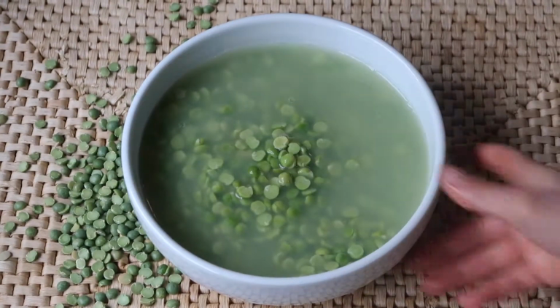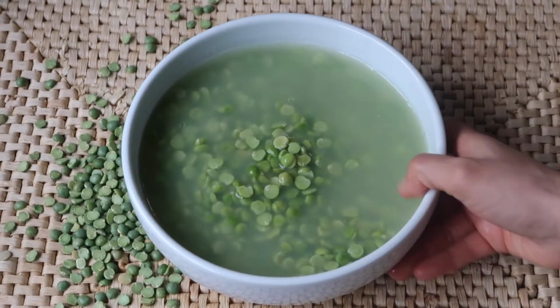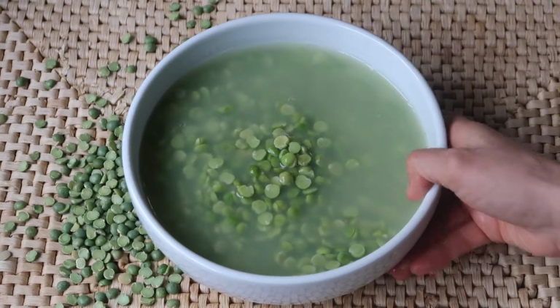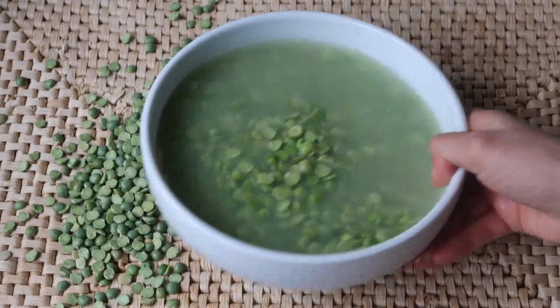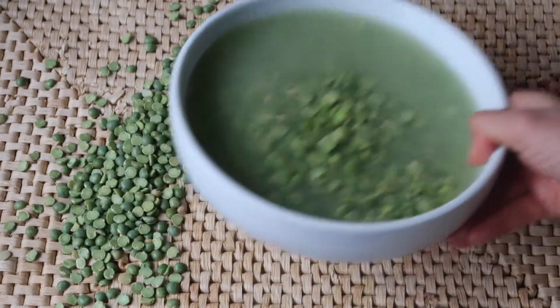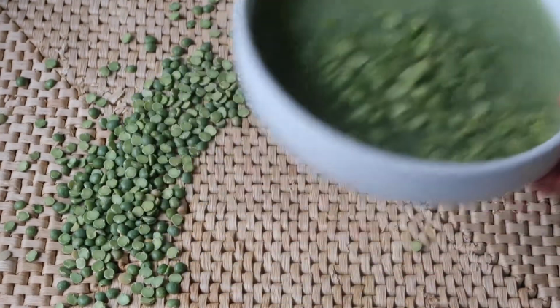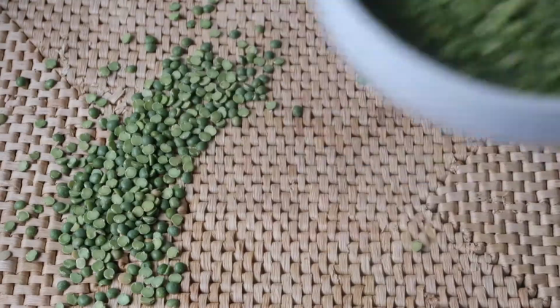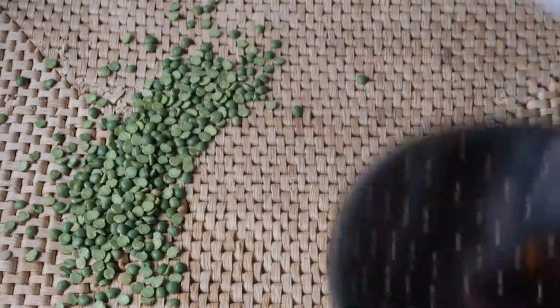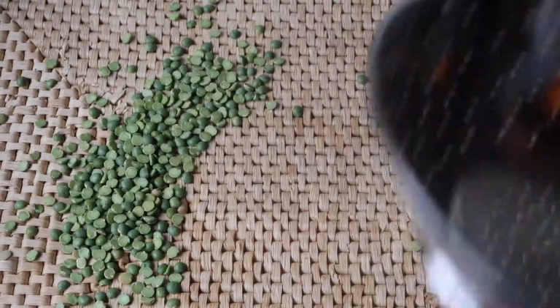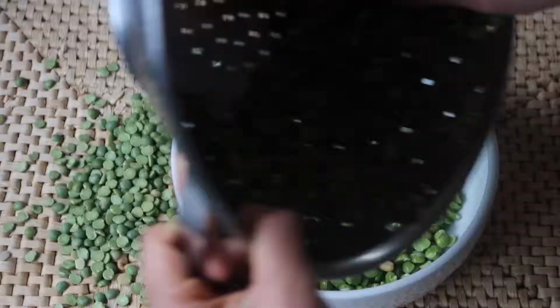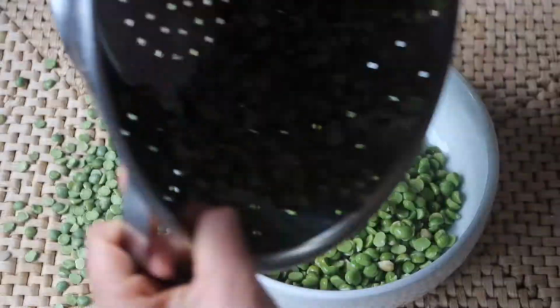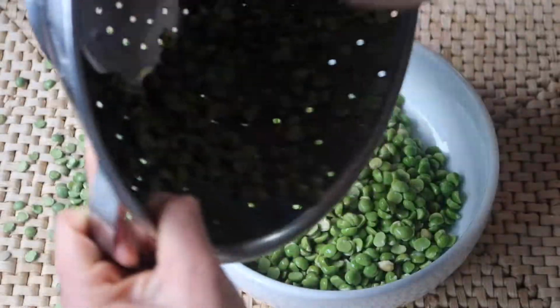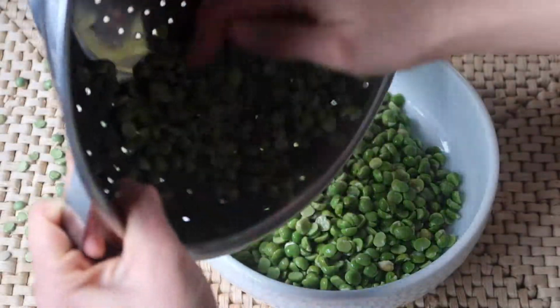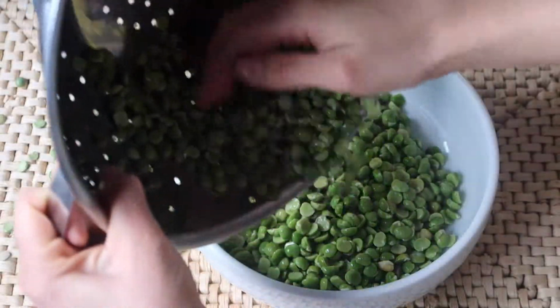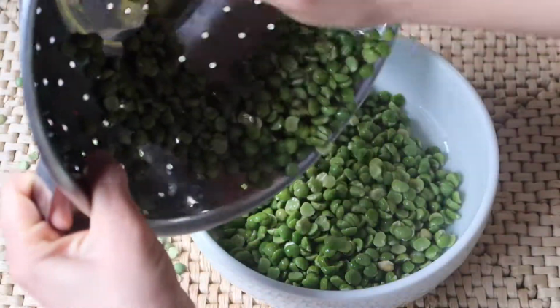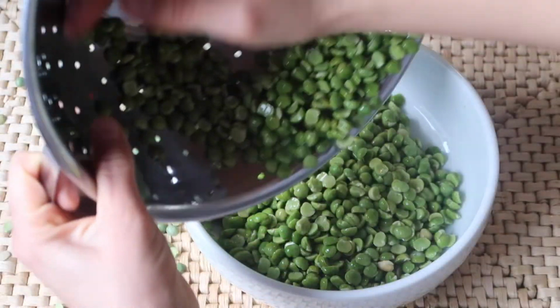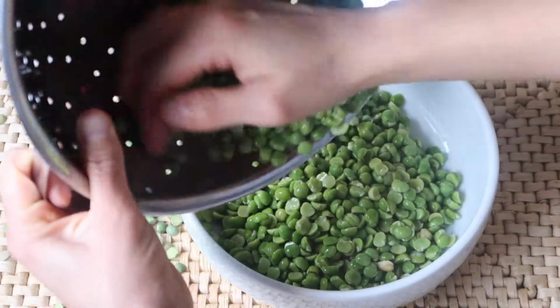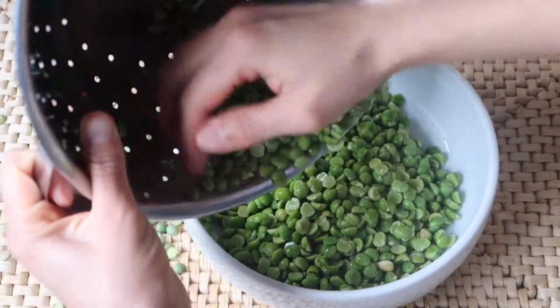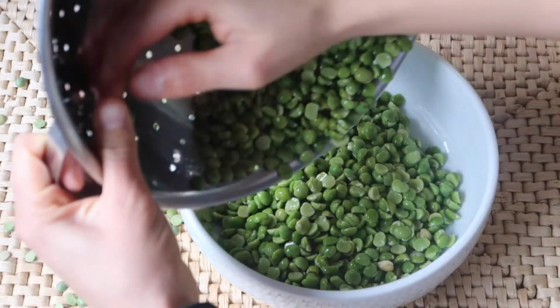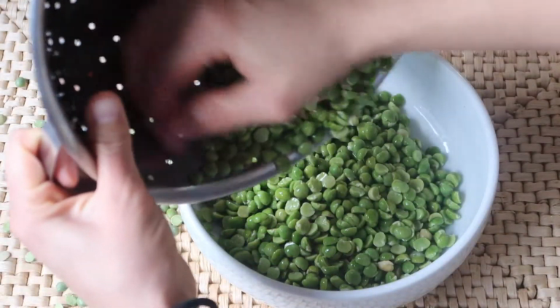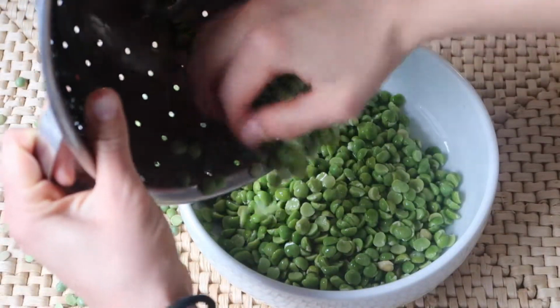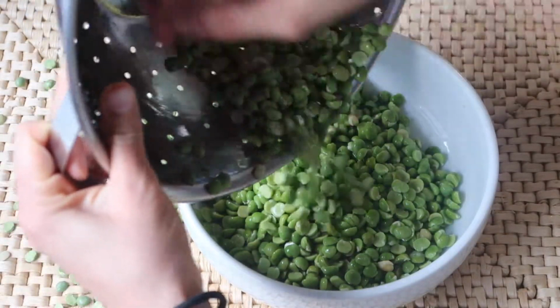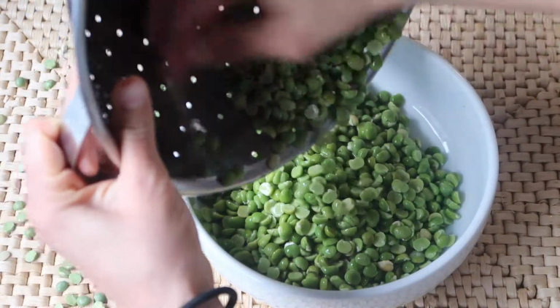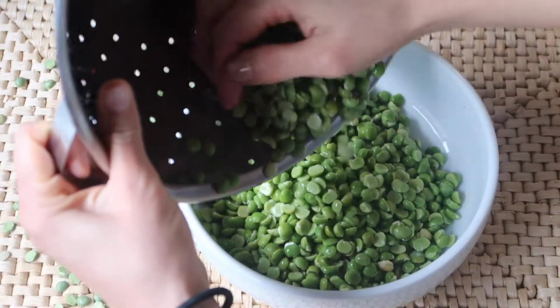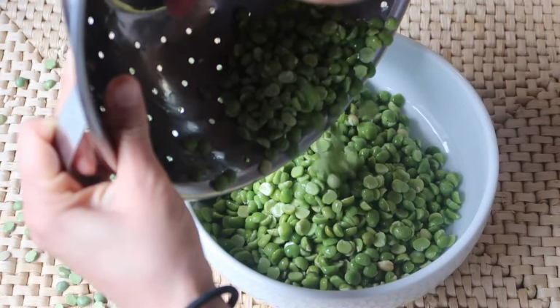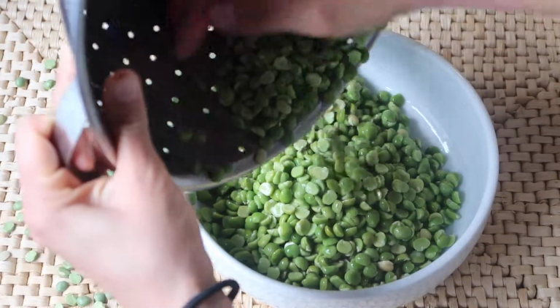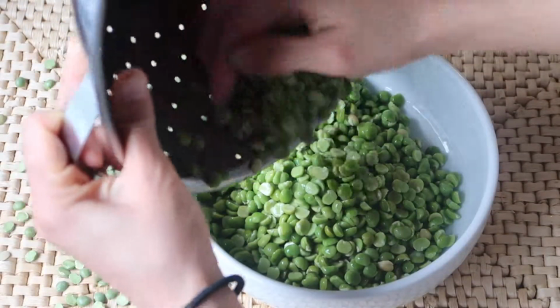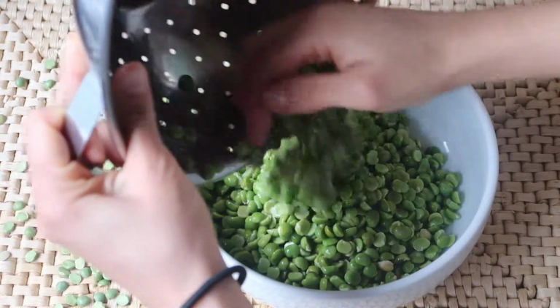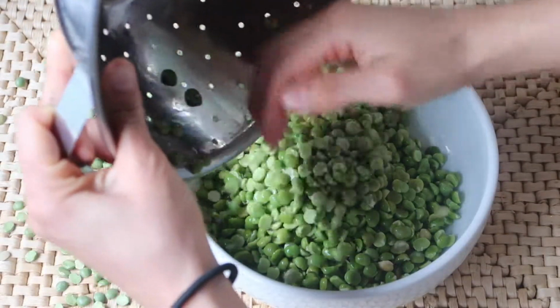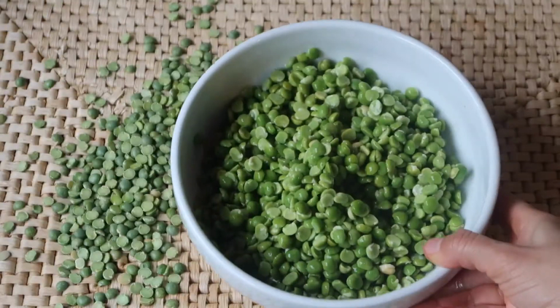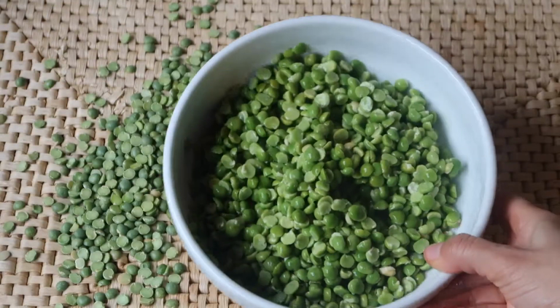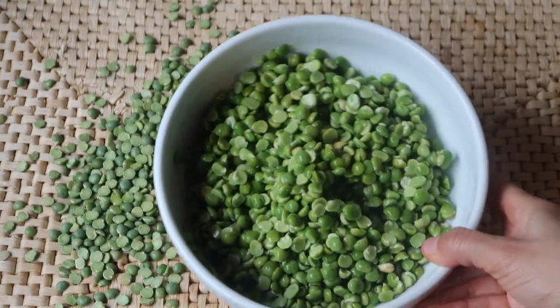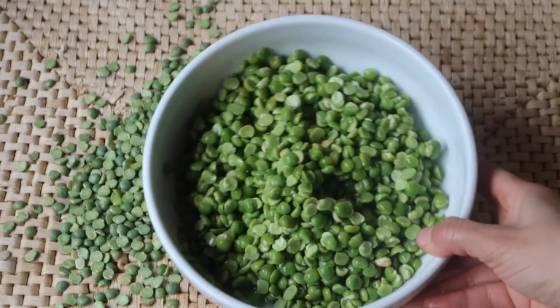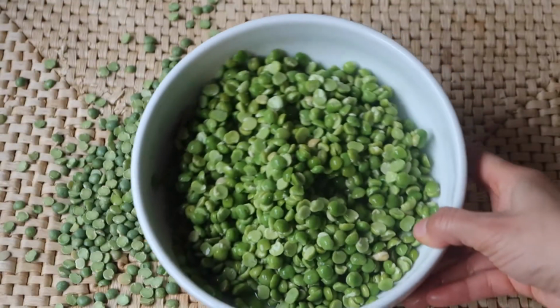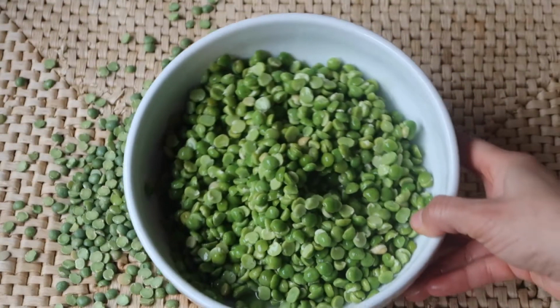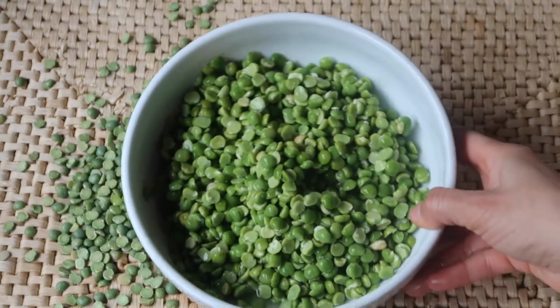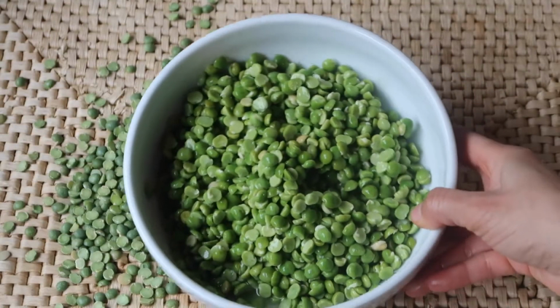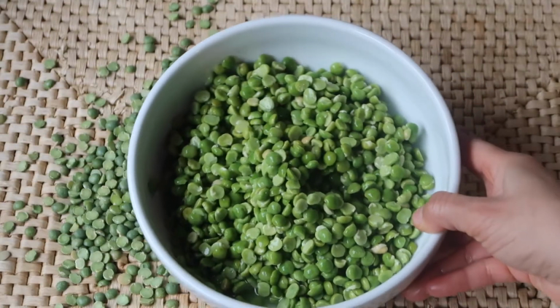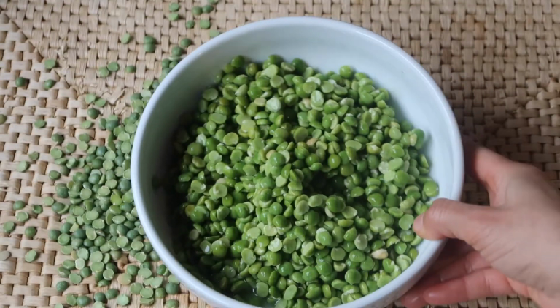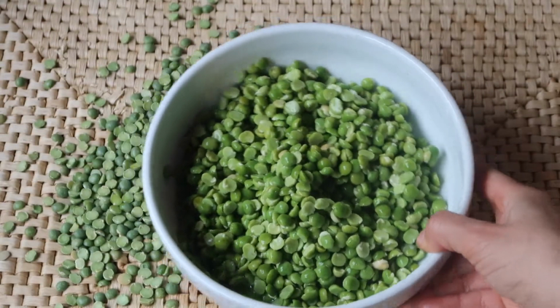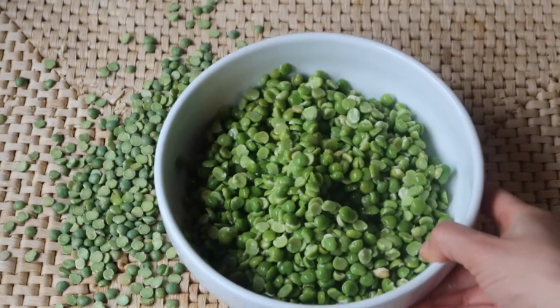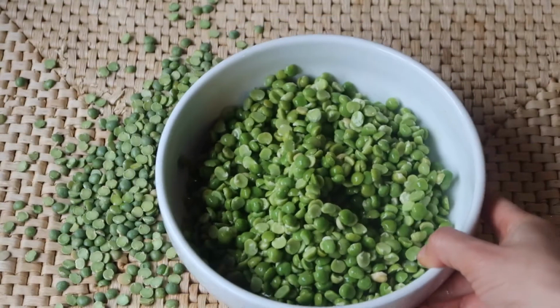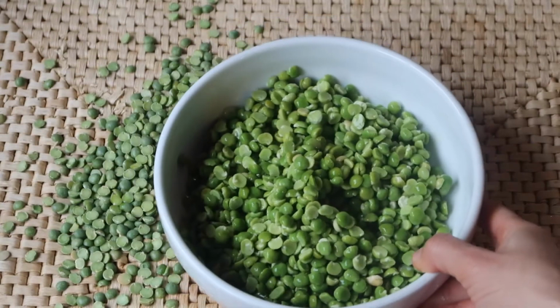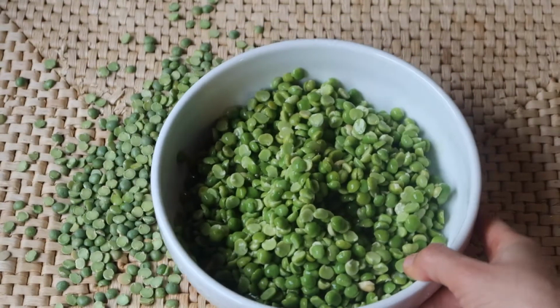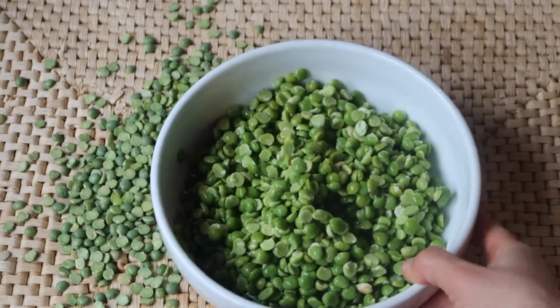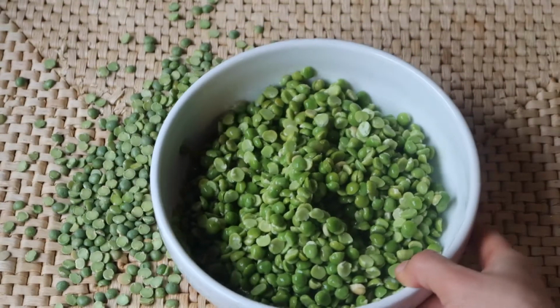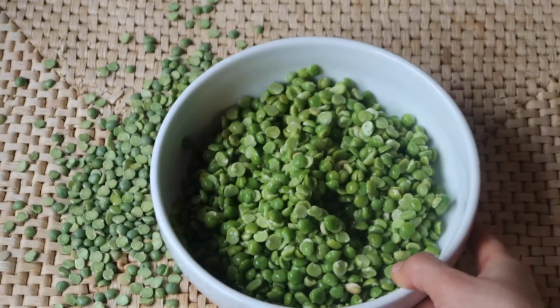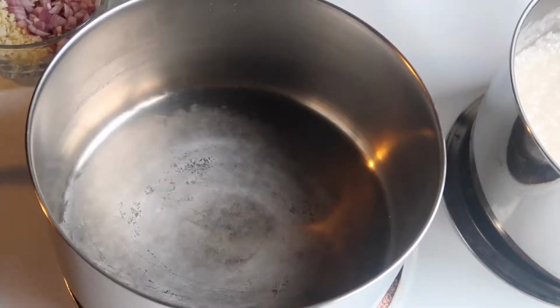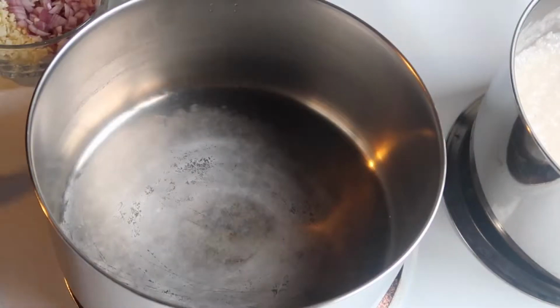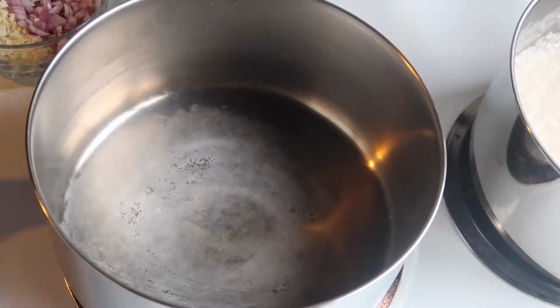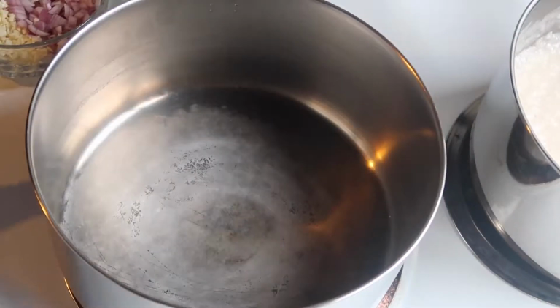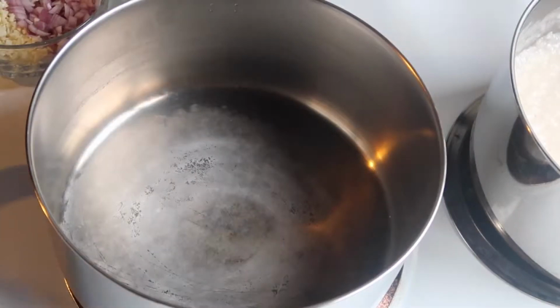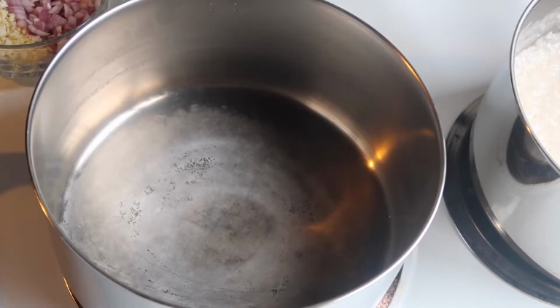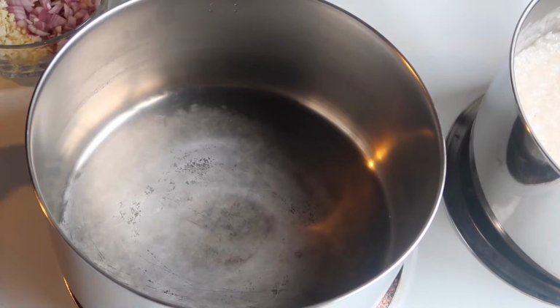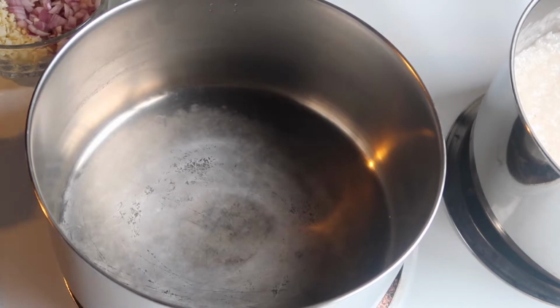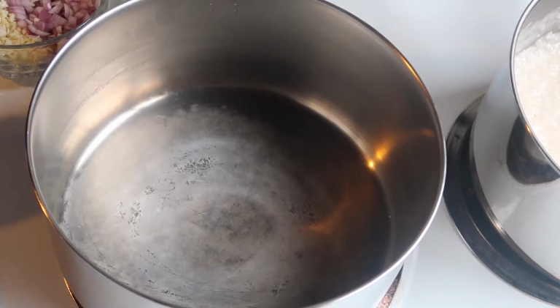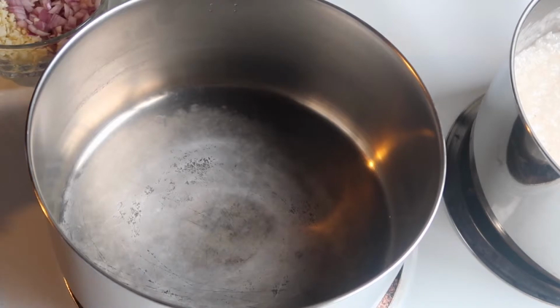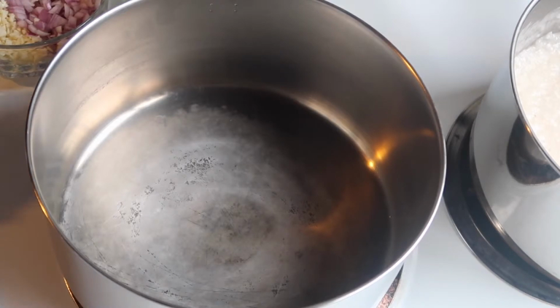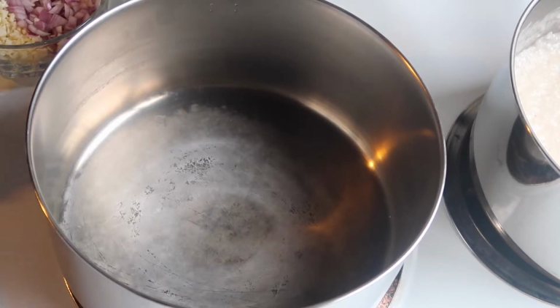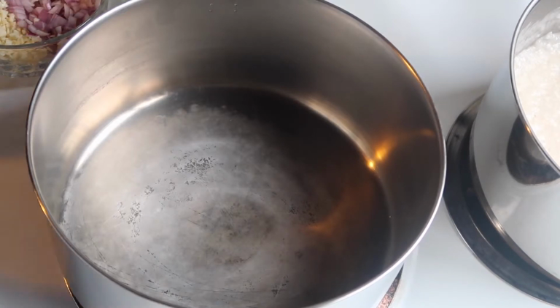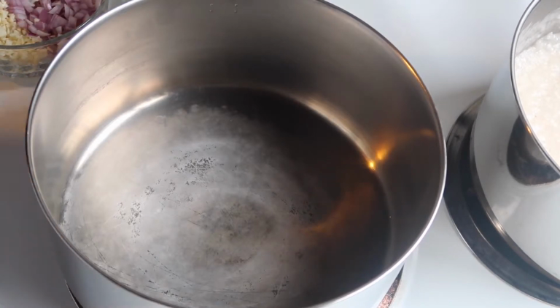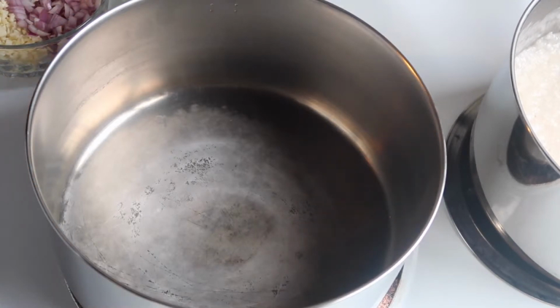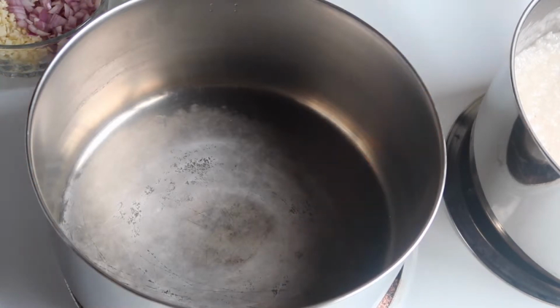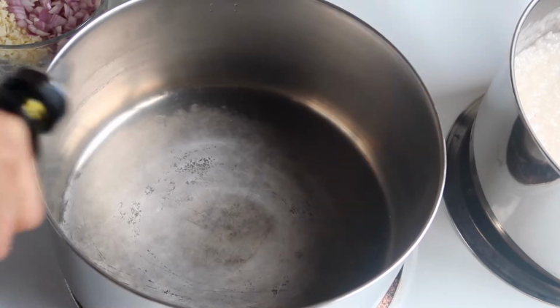Right here I have soaked the dried peas for about three hours. The longer the better to reduce cooking time.